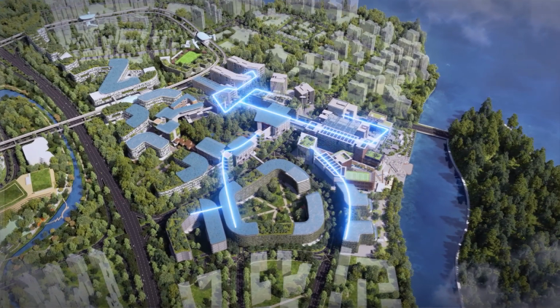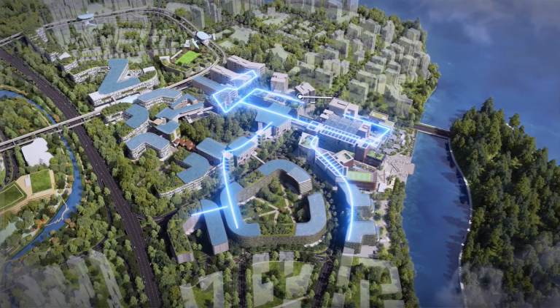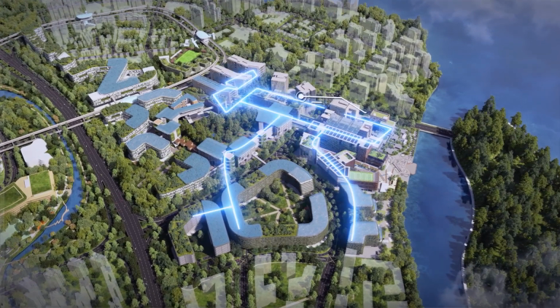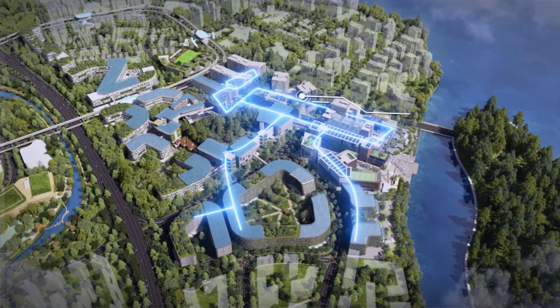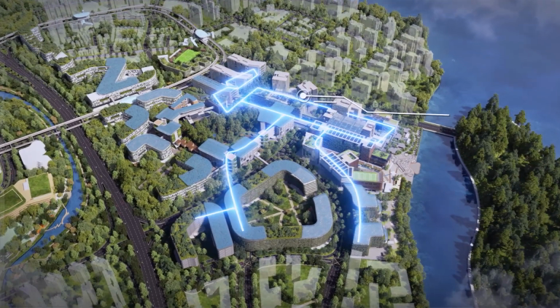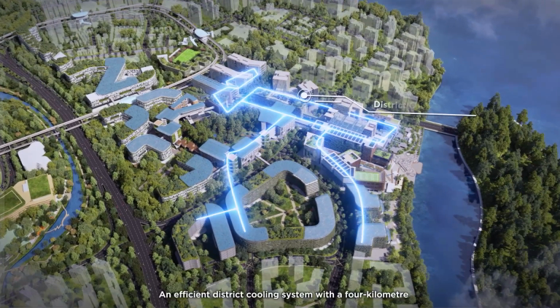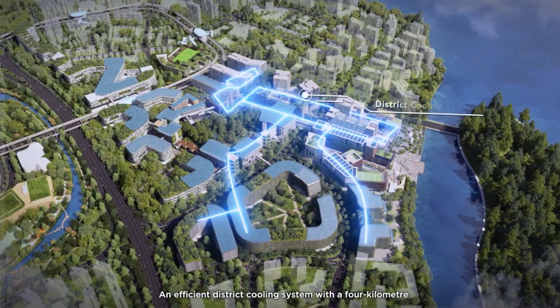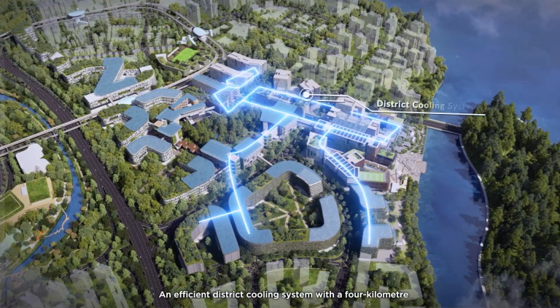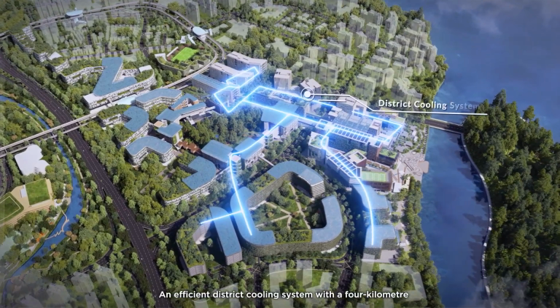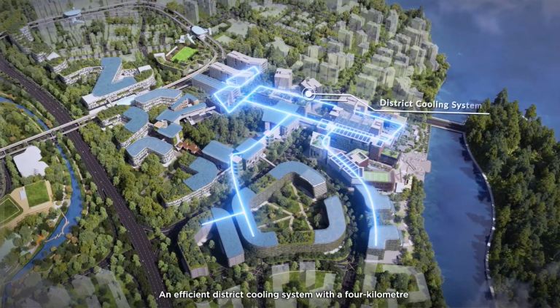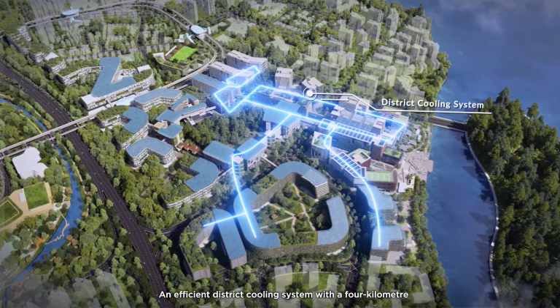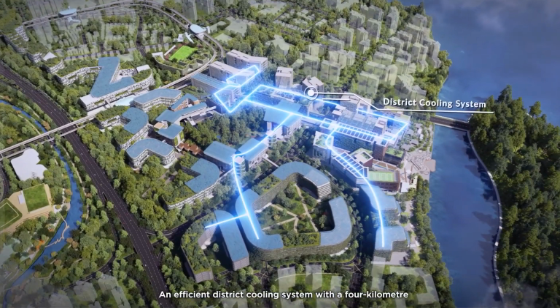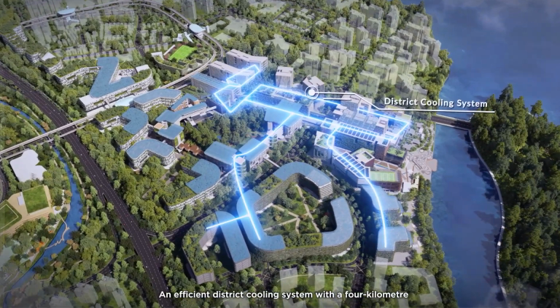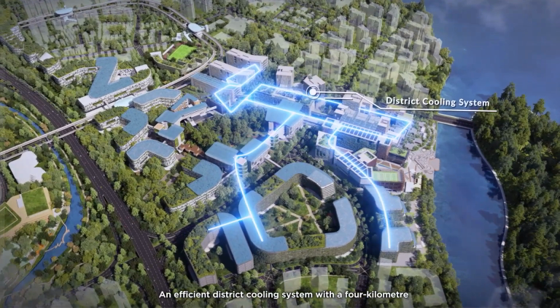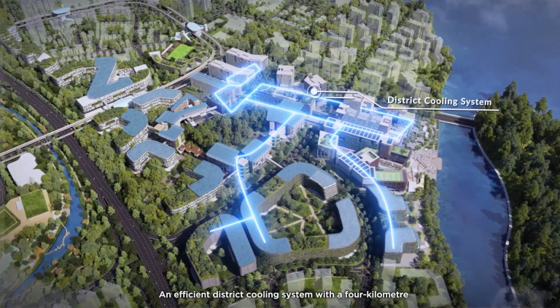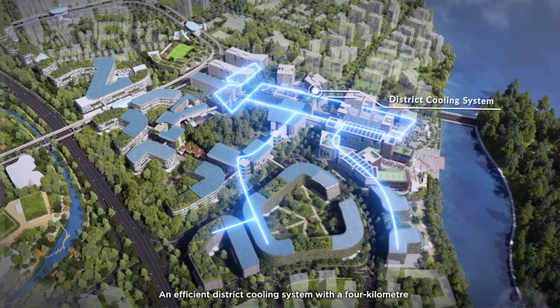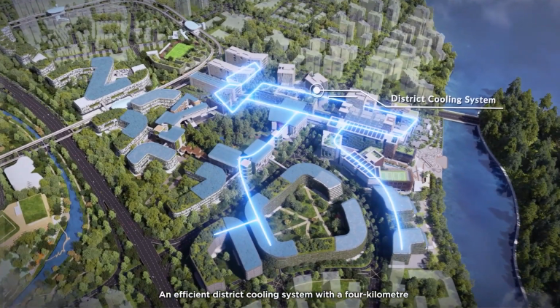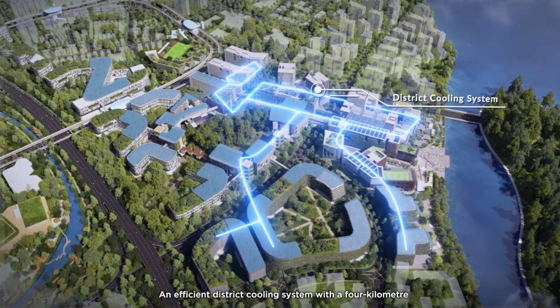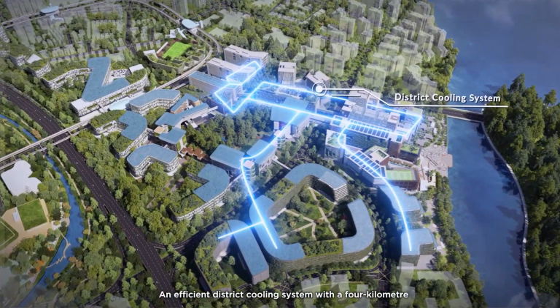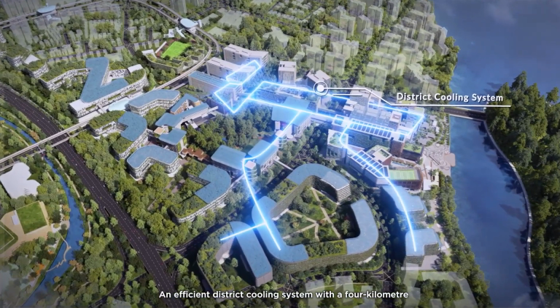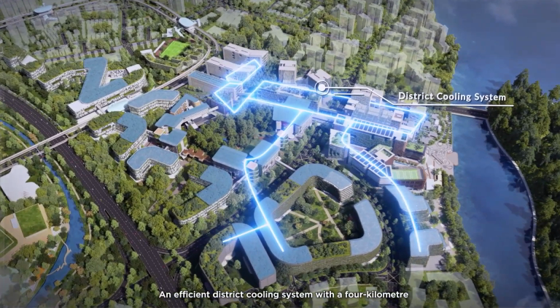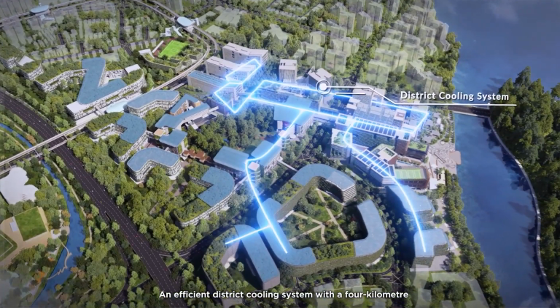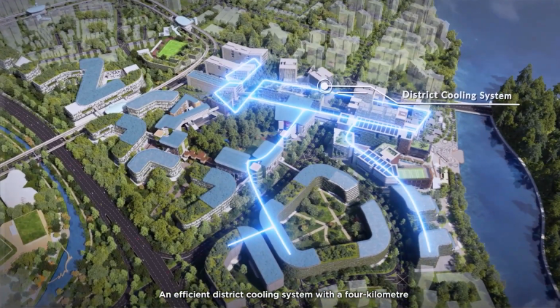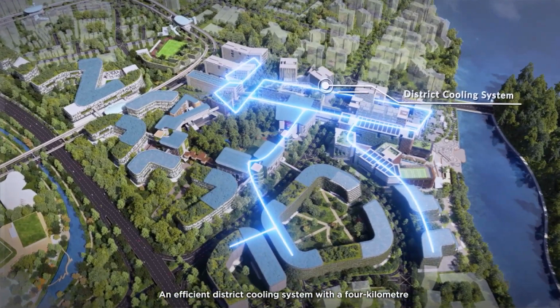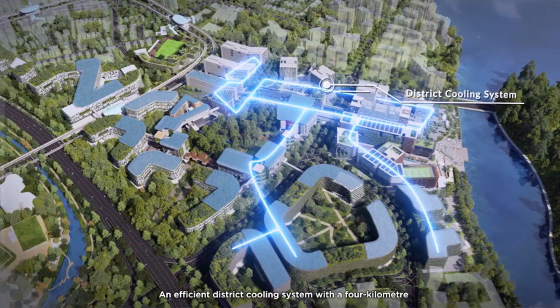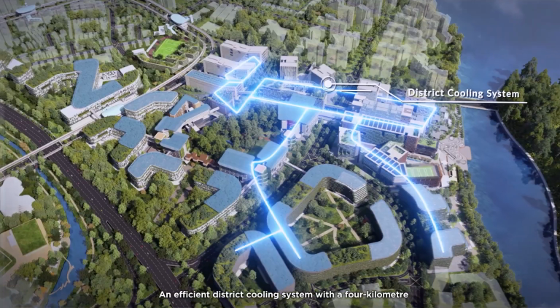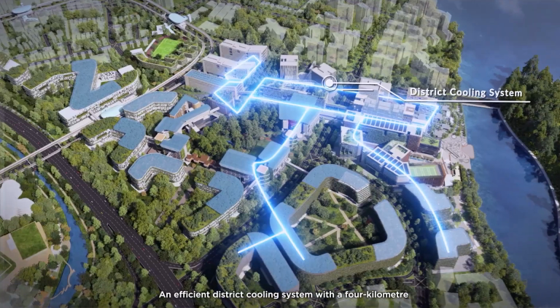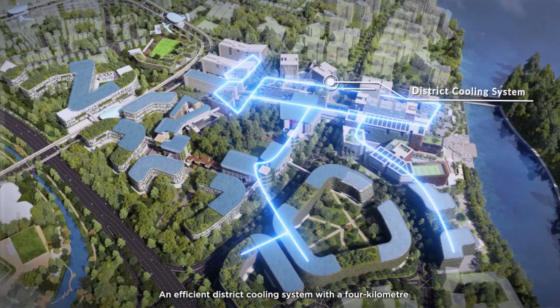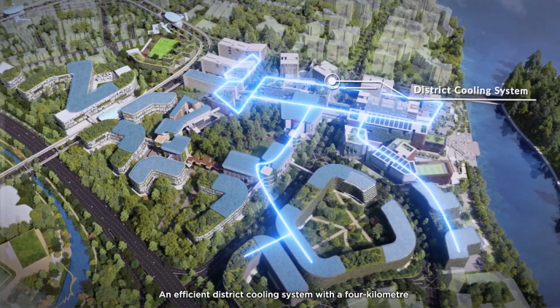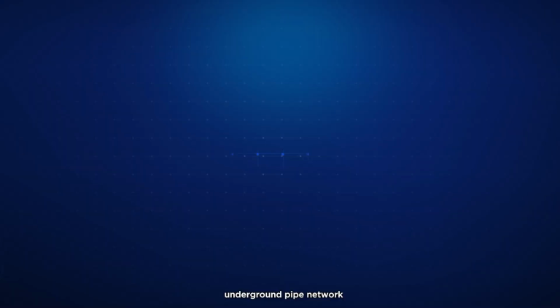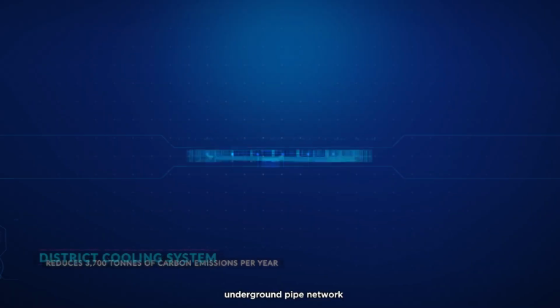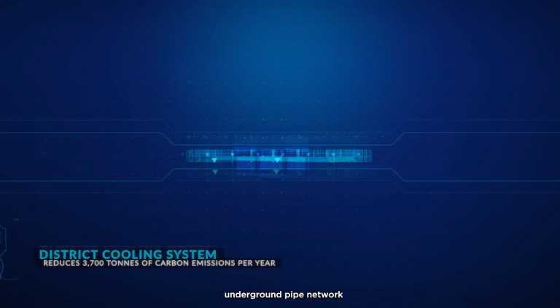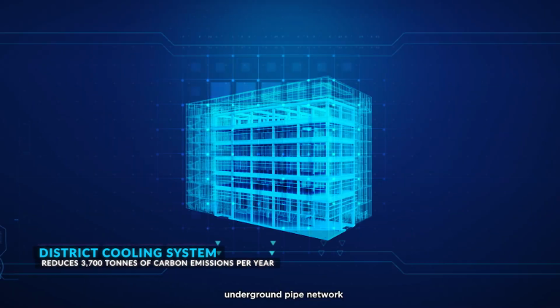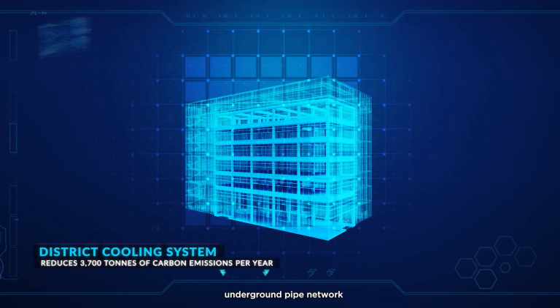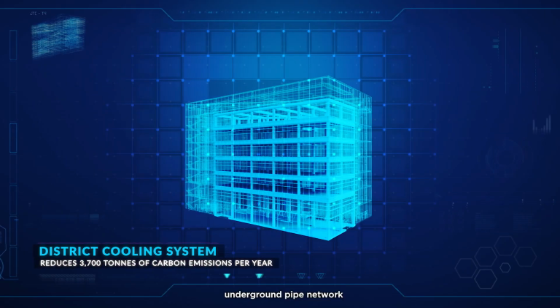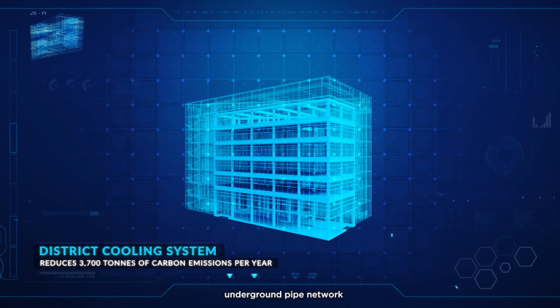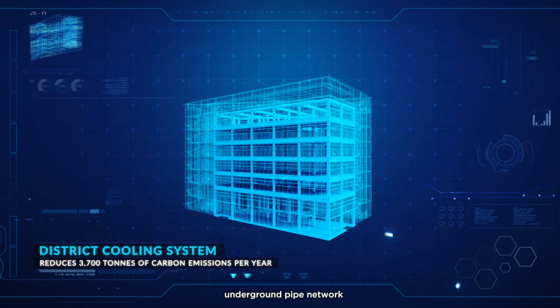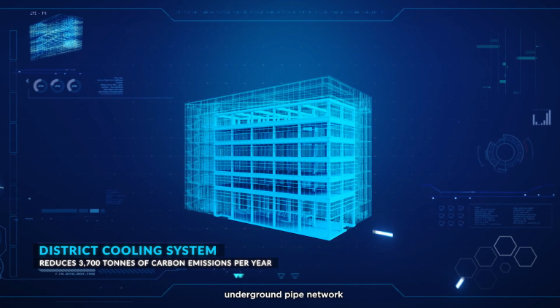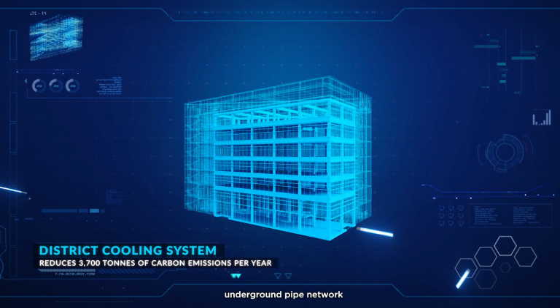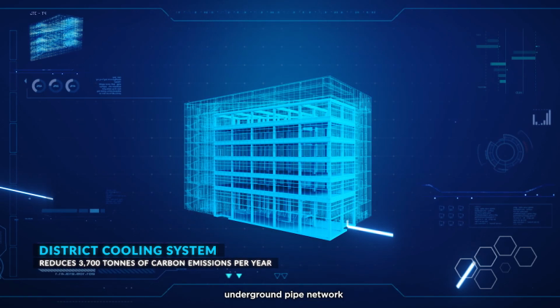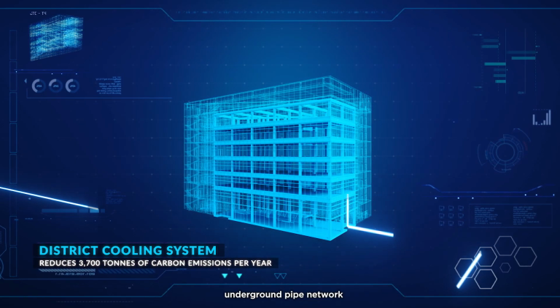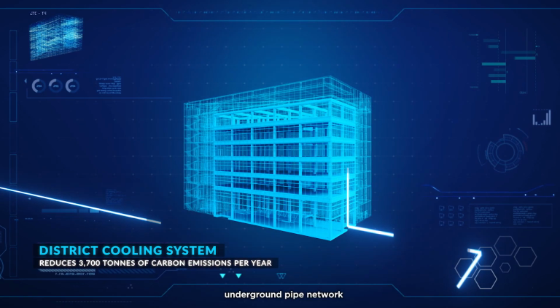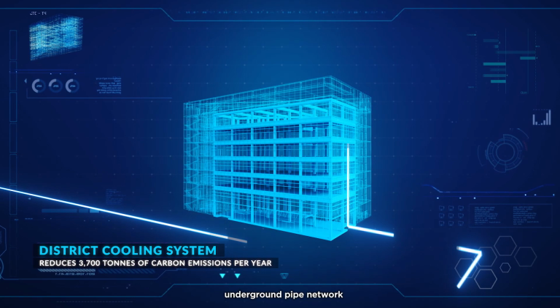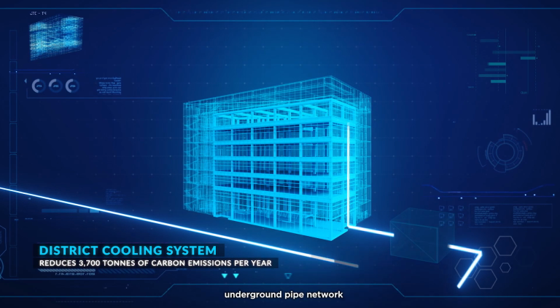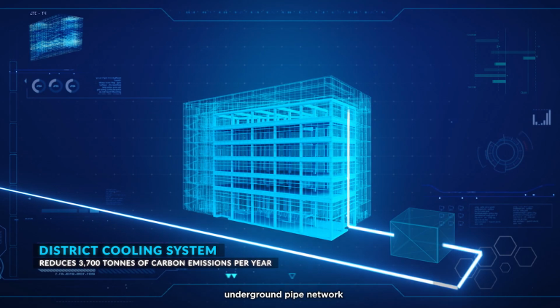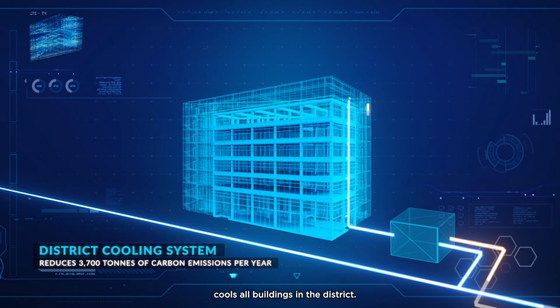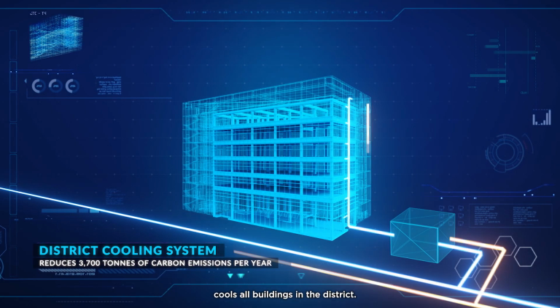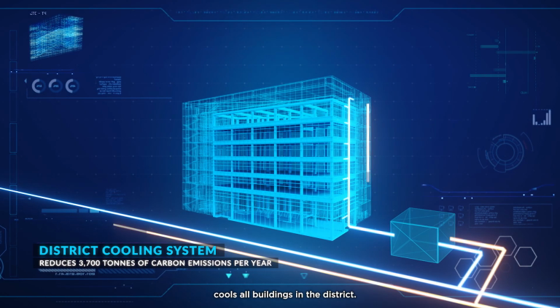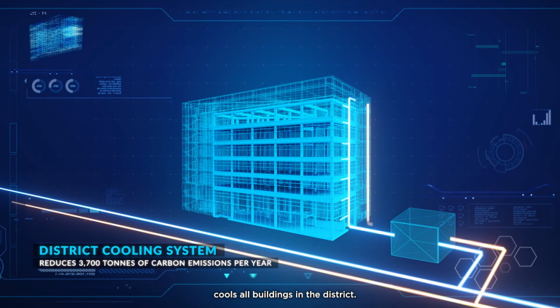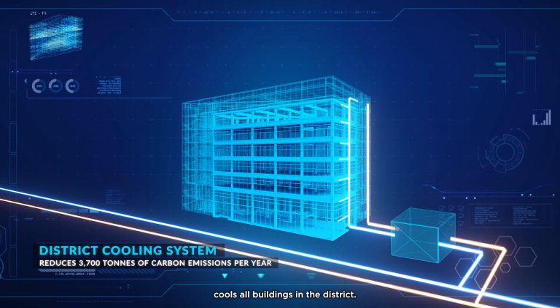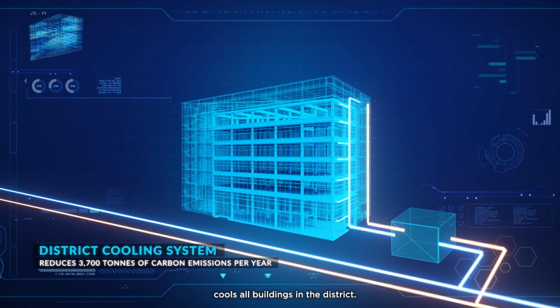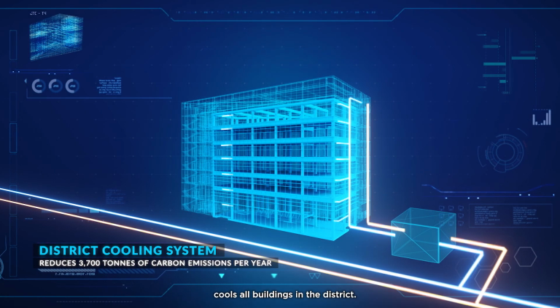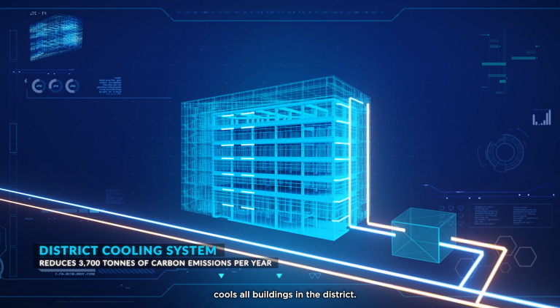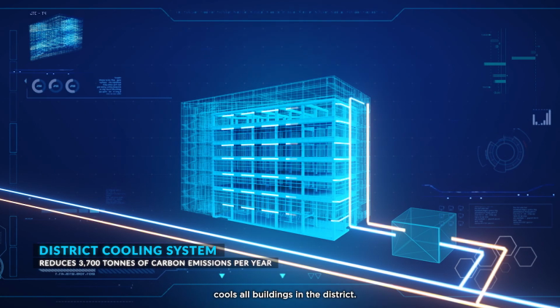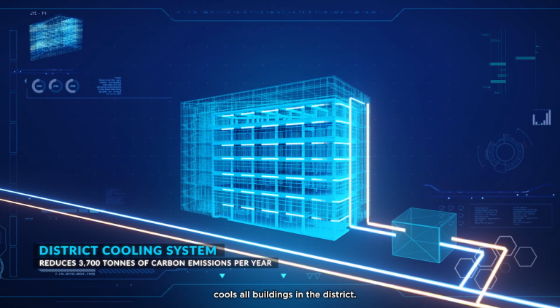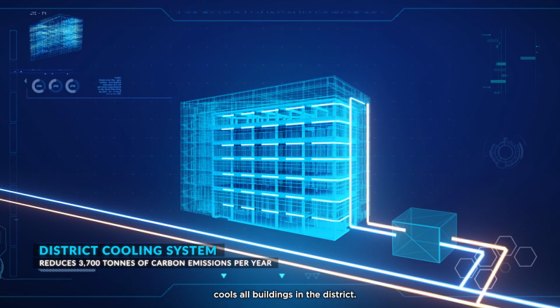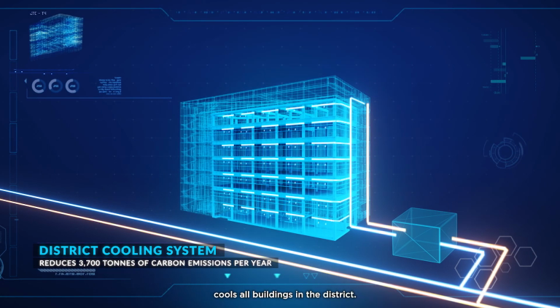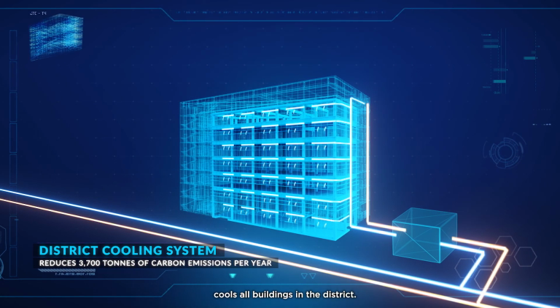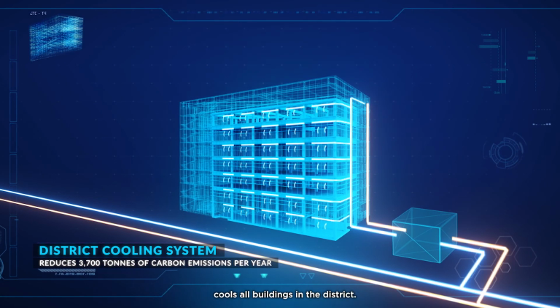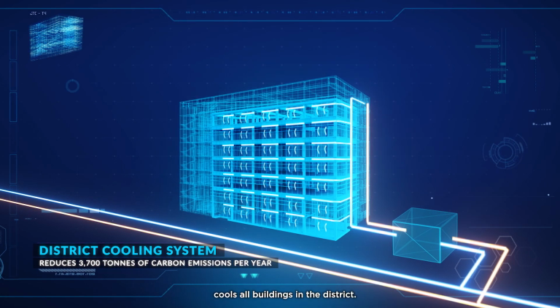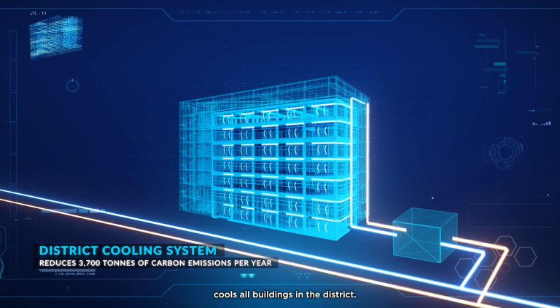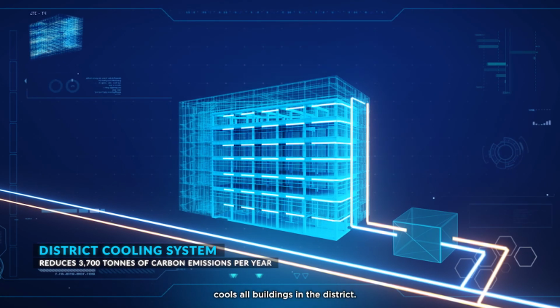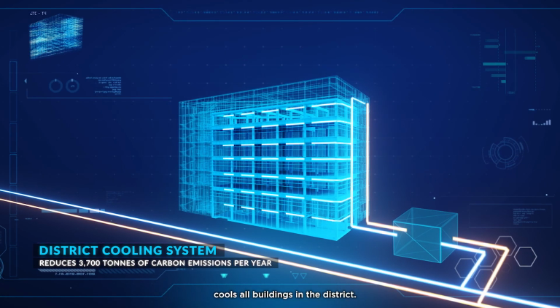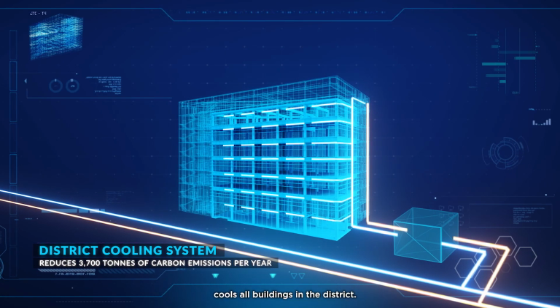An efficient district cooling system with a 4km underground pipe network cools all buildings in the district.